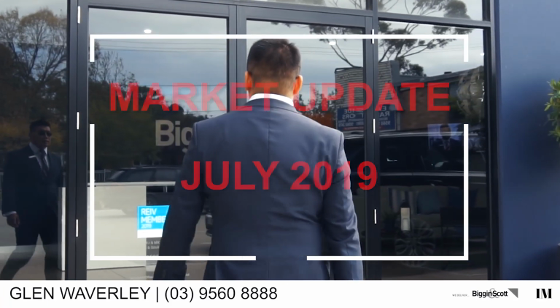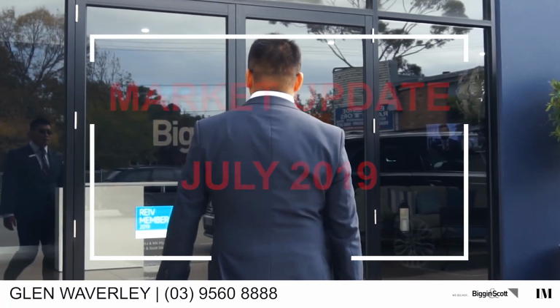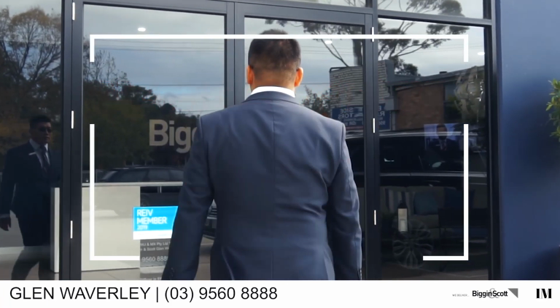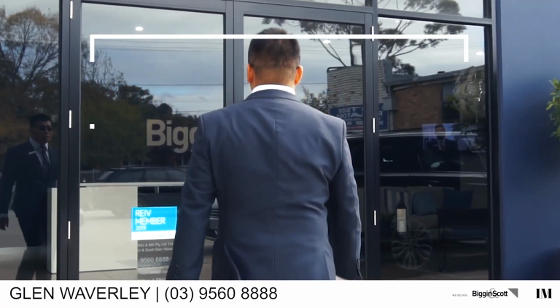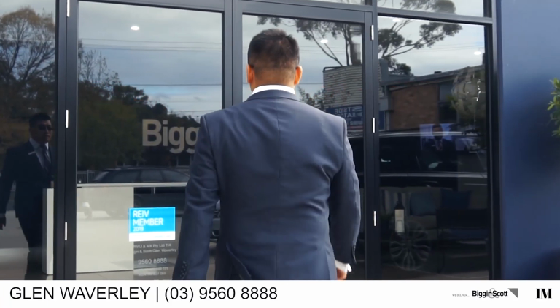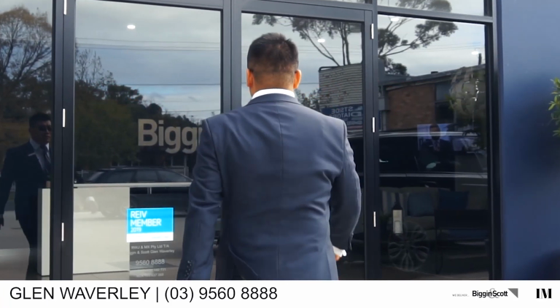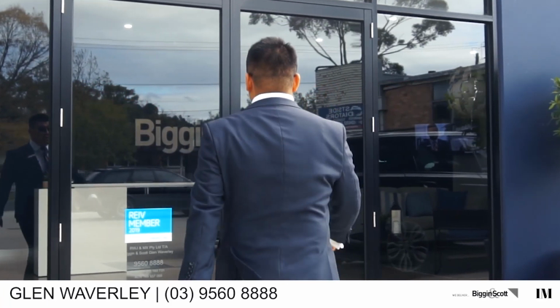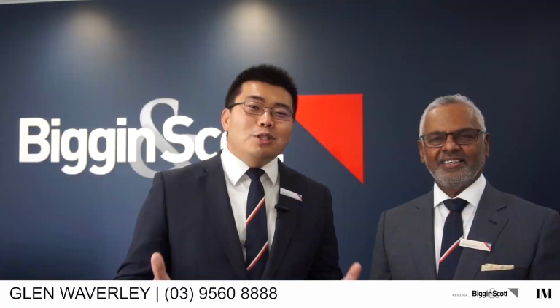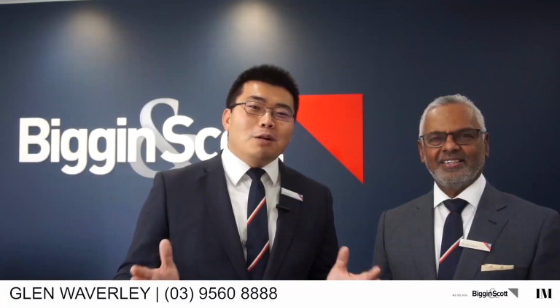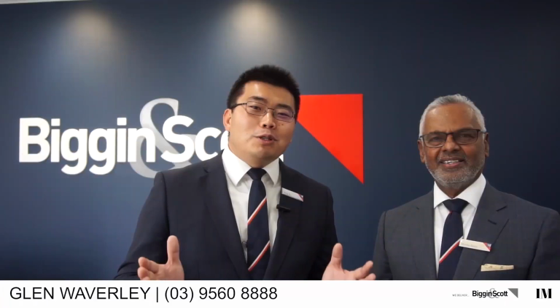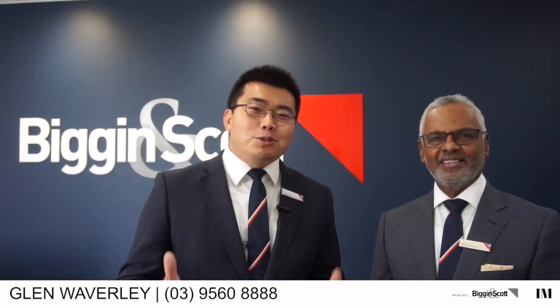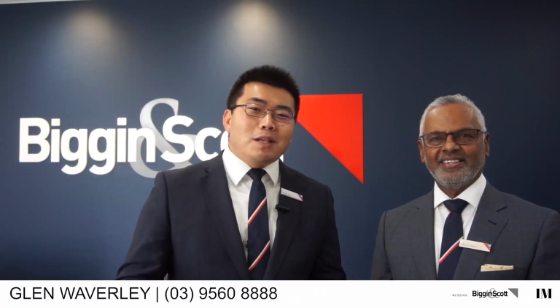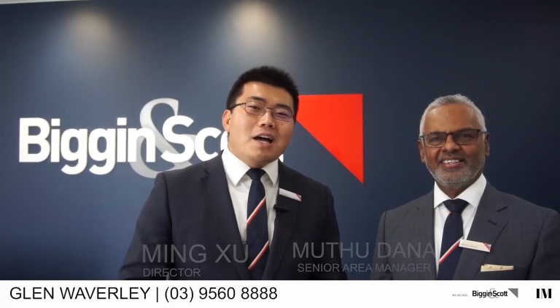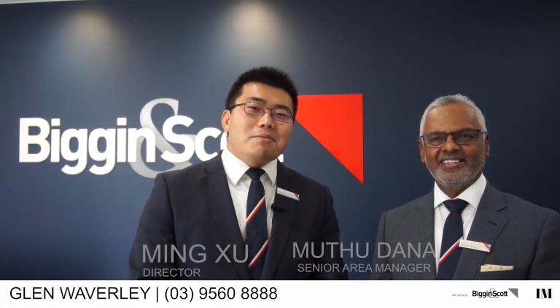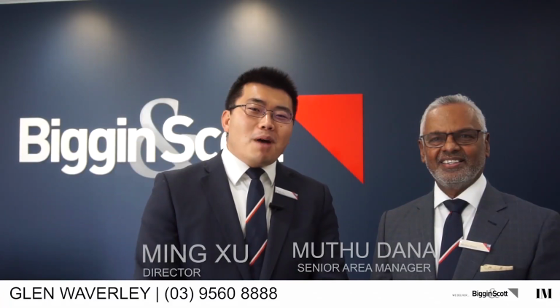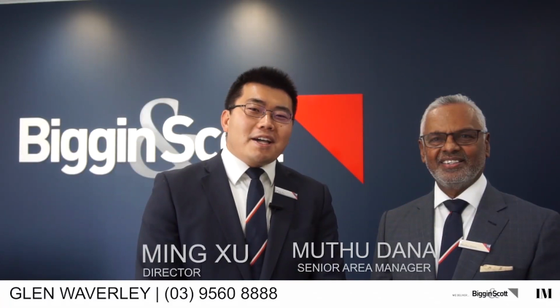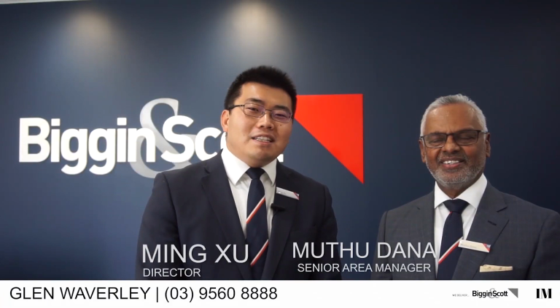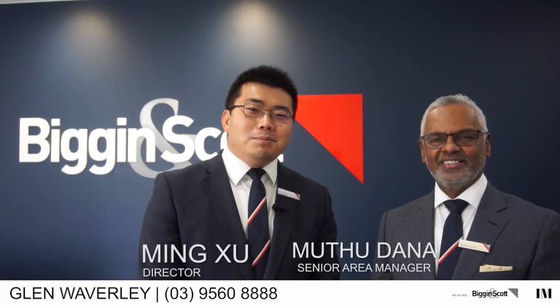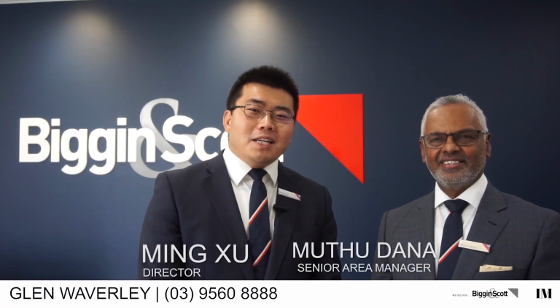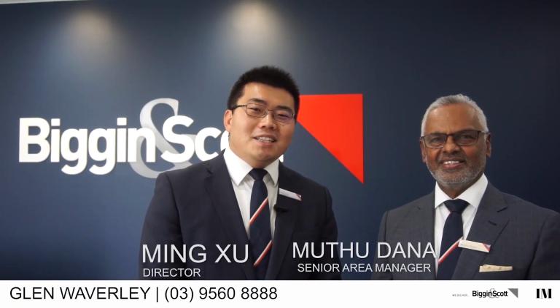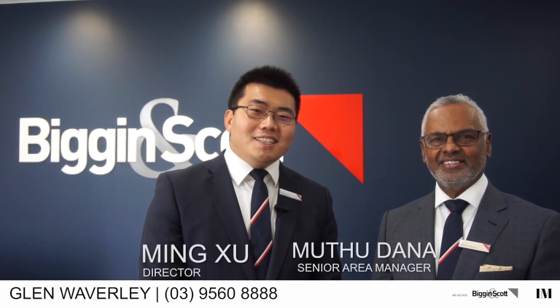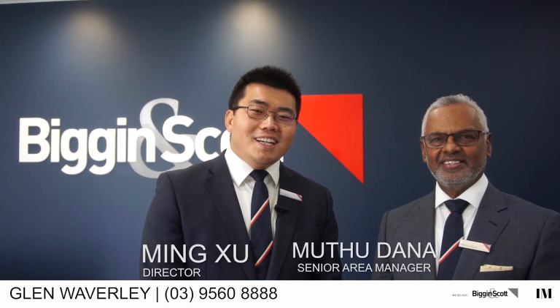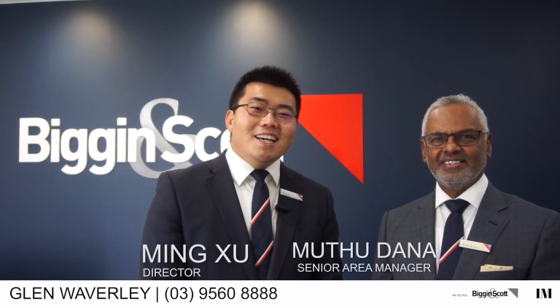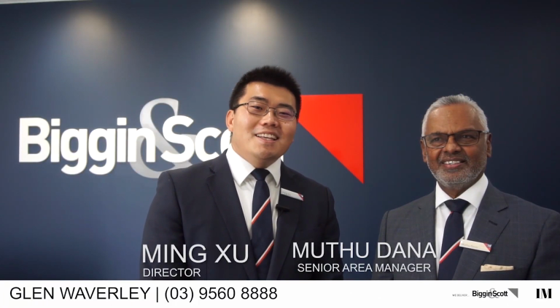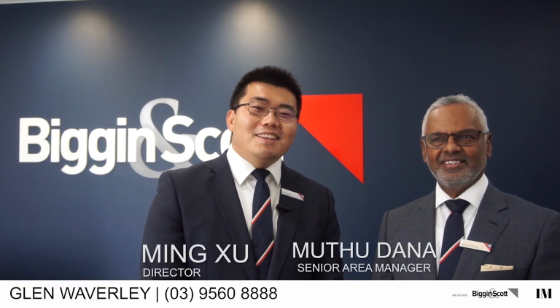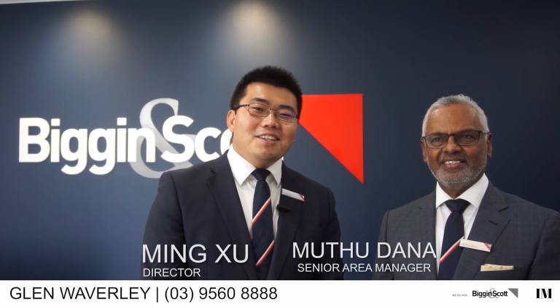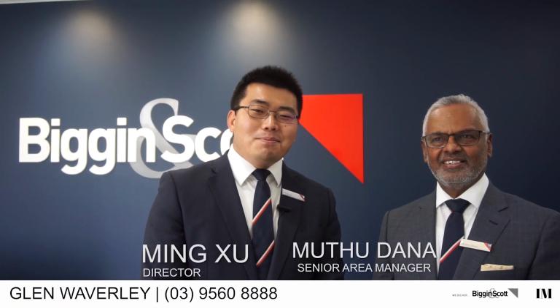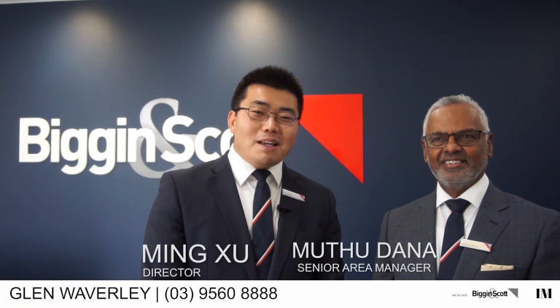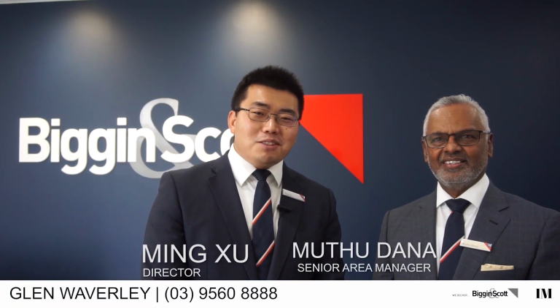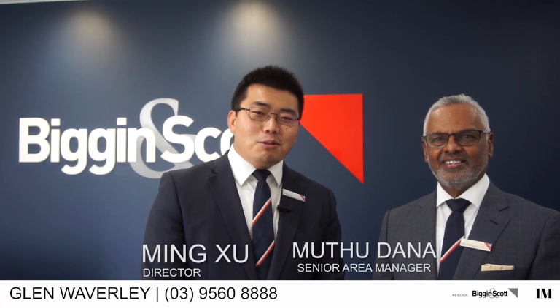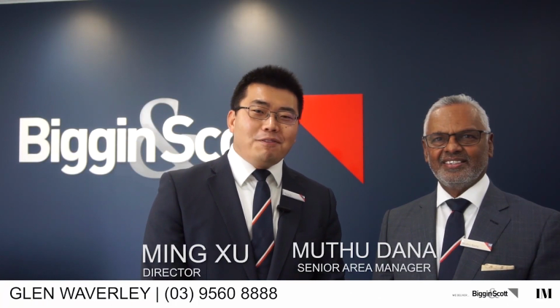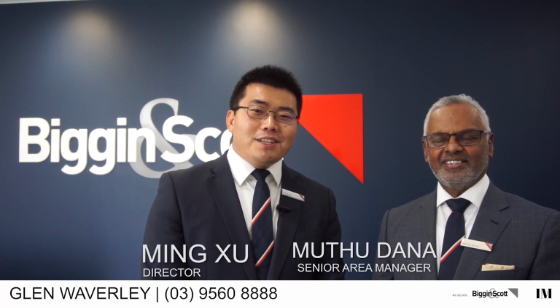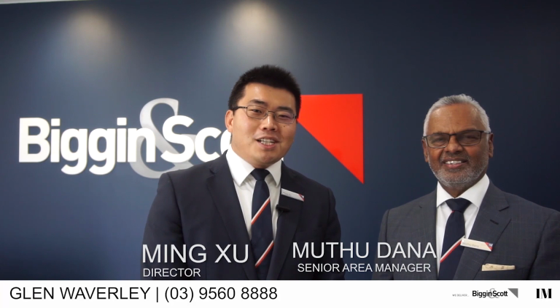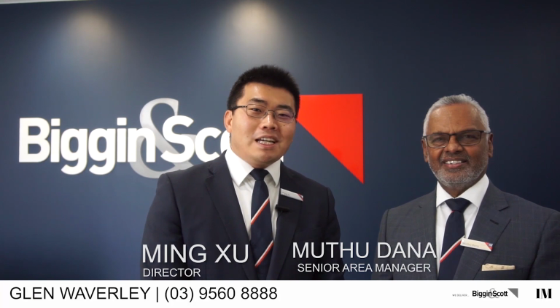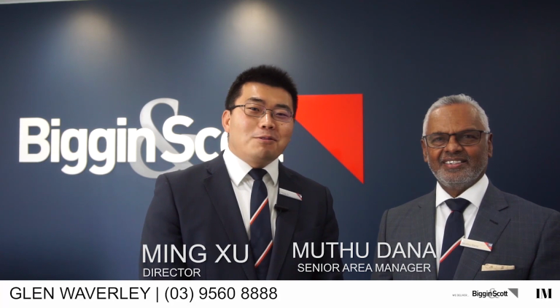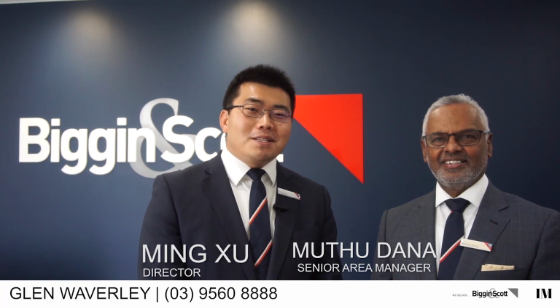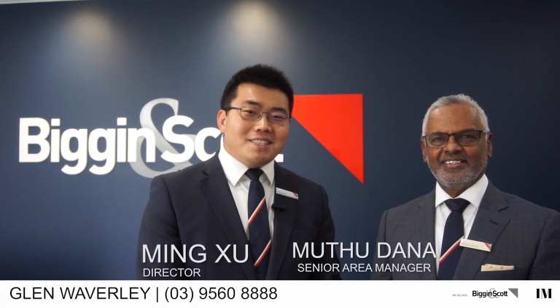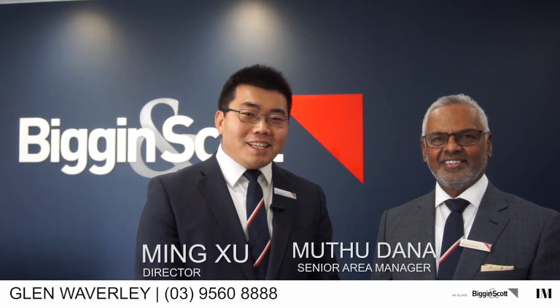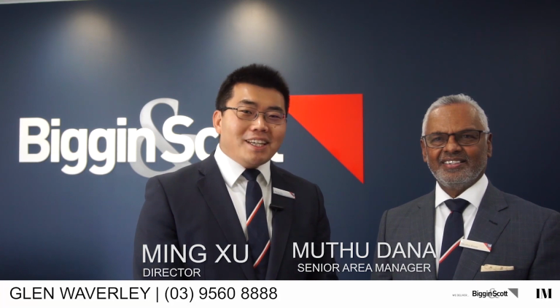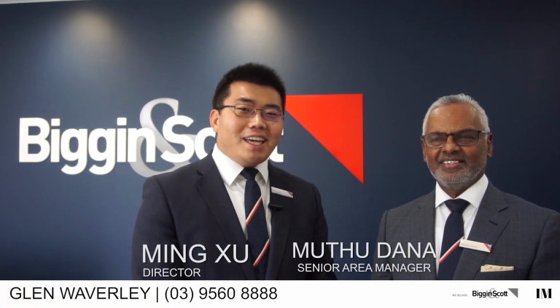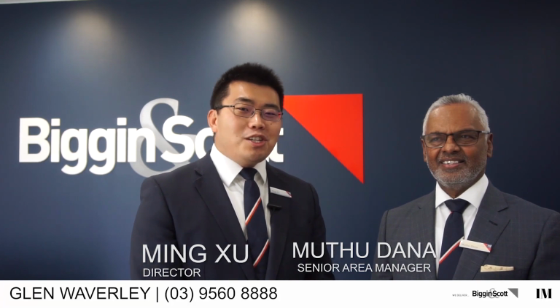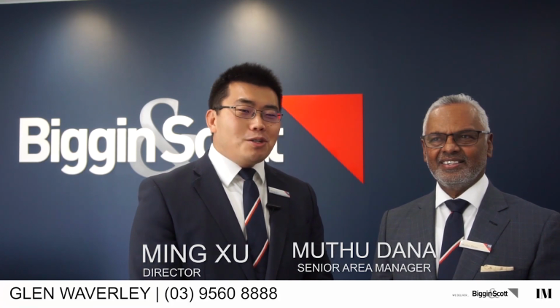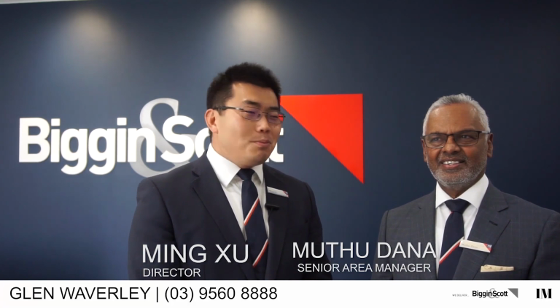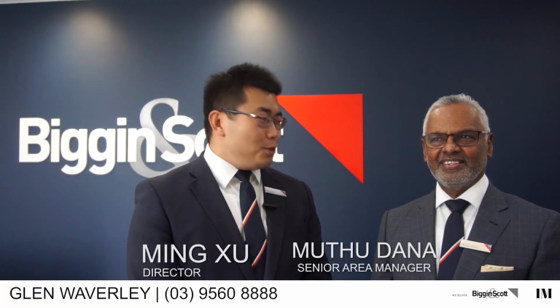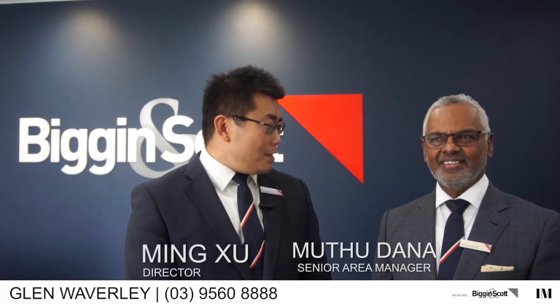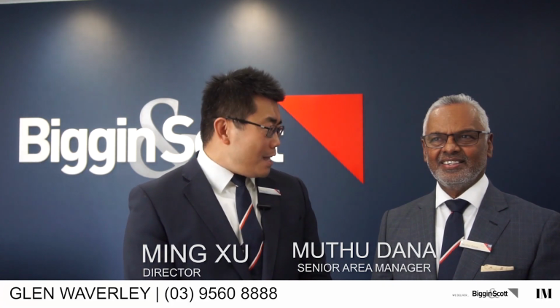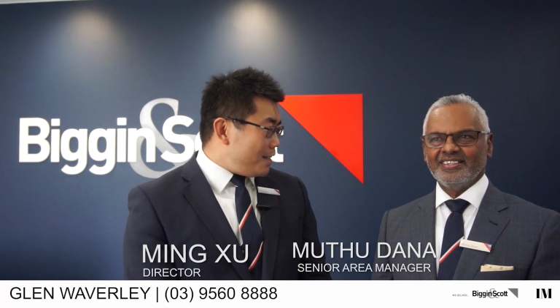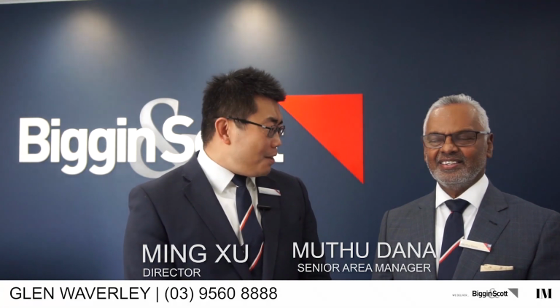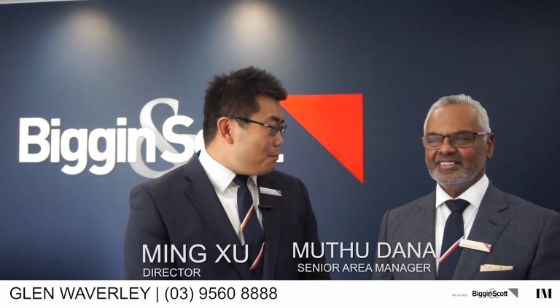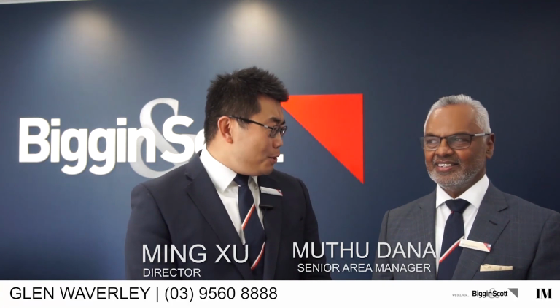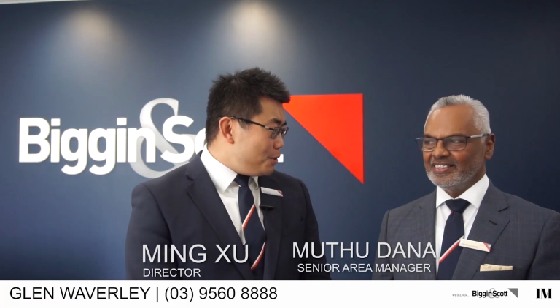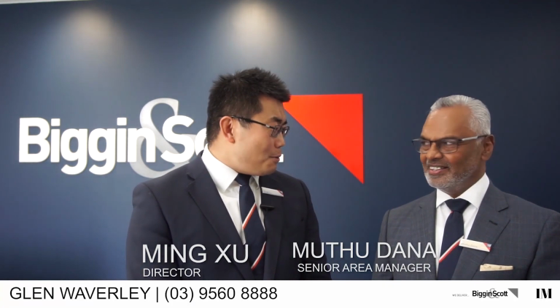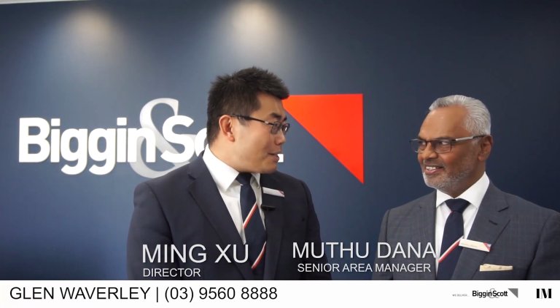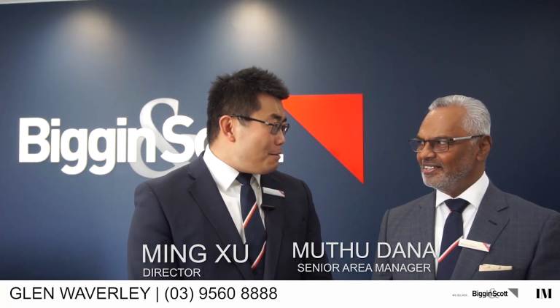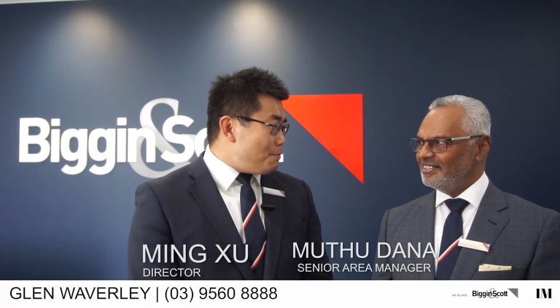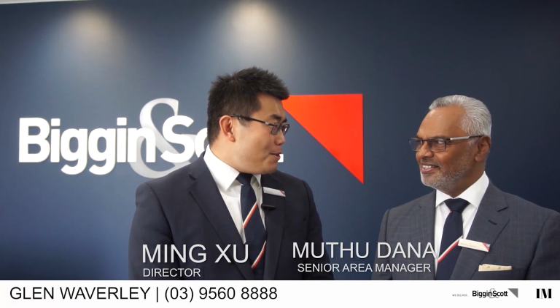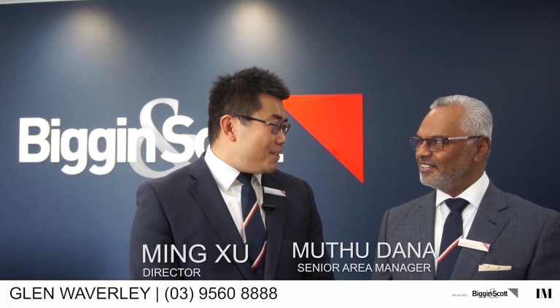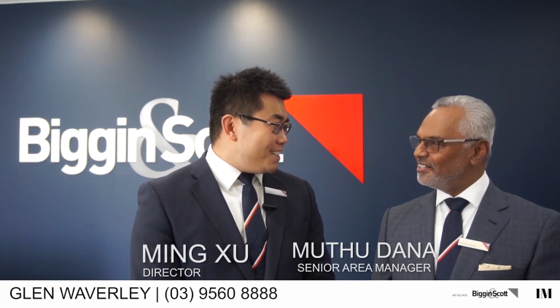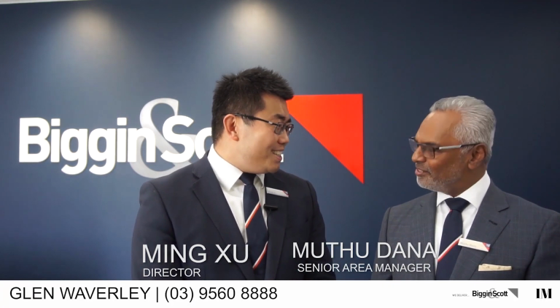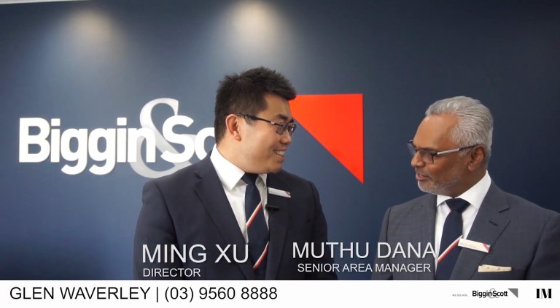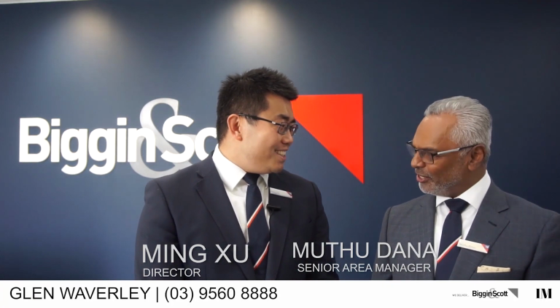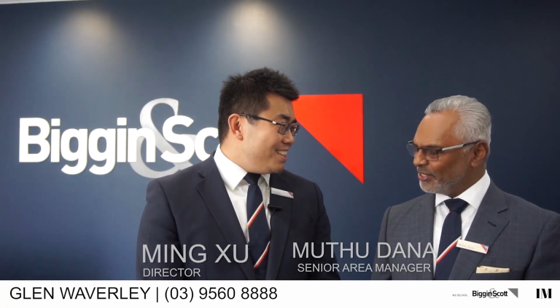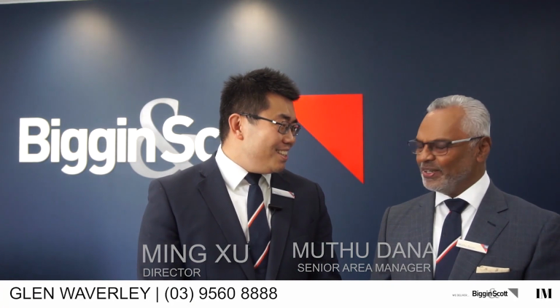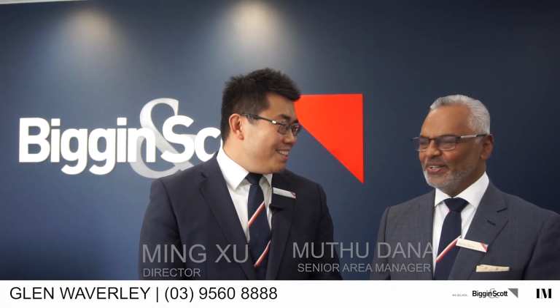Welcome to our July market update. This month we're featuring our senior agent Mutu Dana. Mutu, welcome aboard. Thank you.